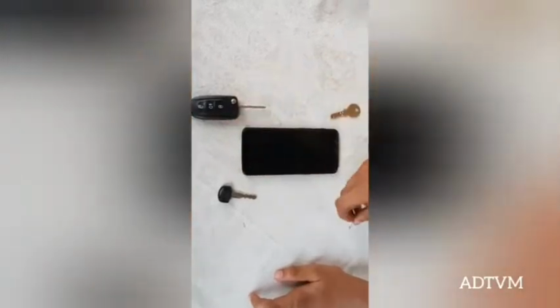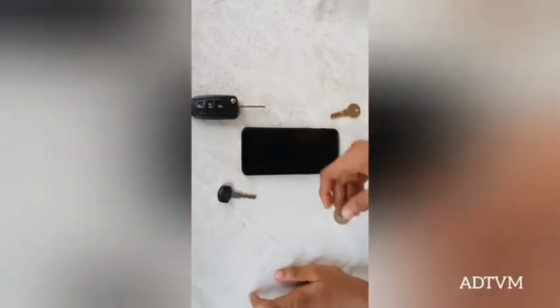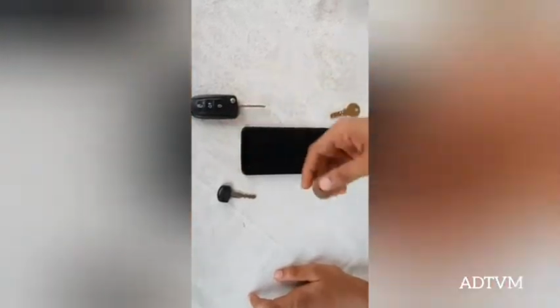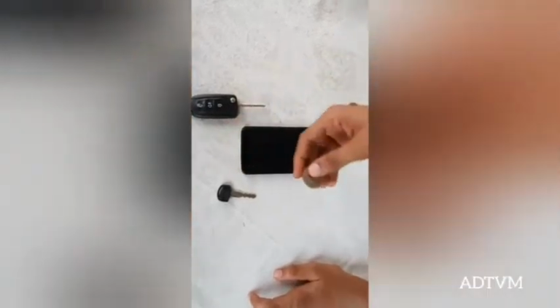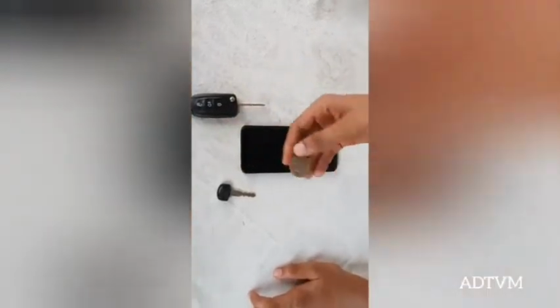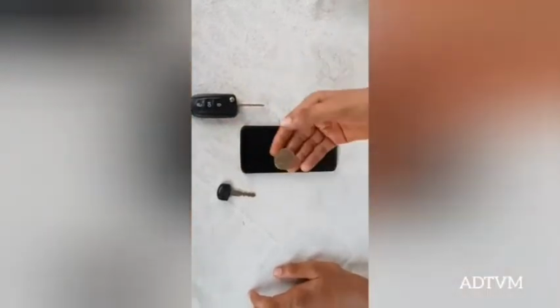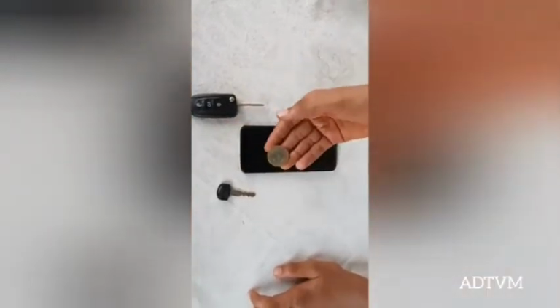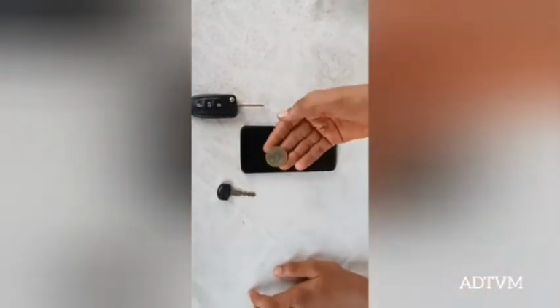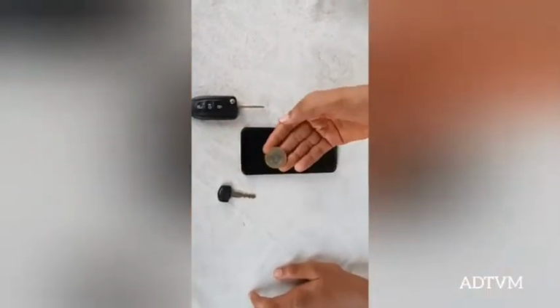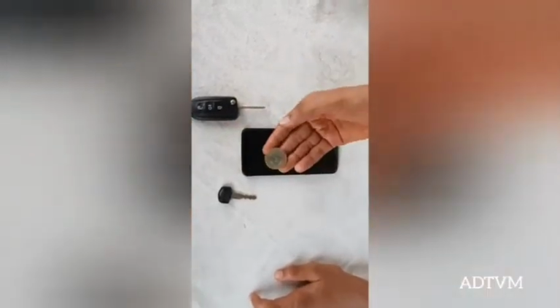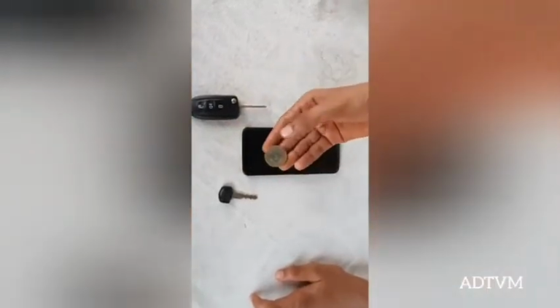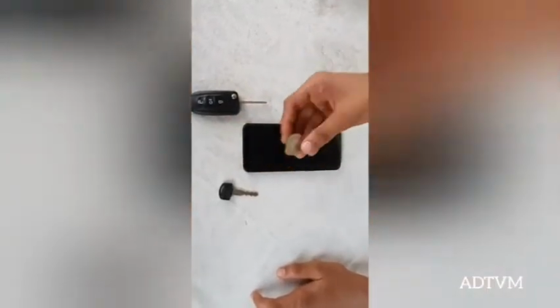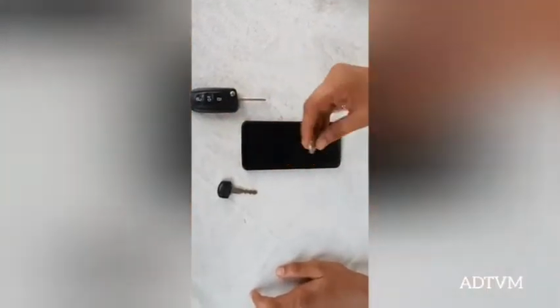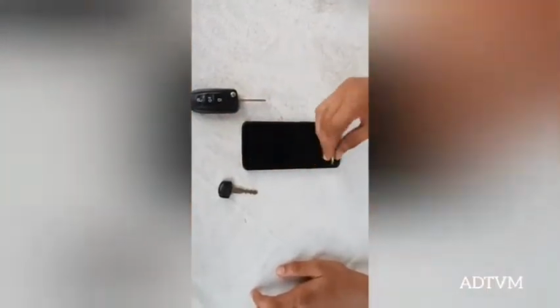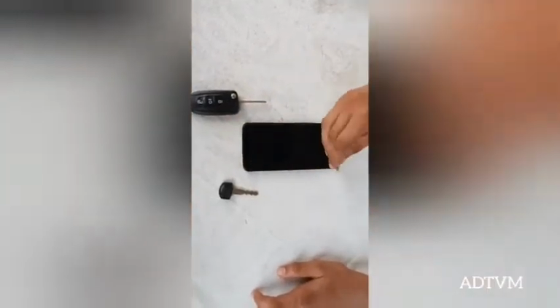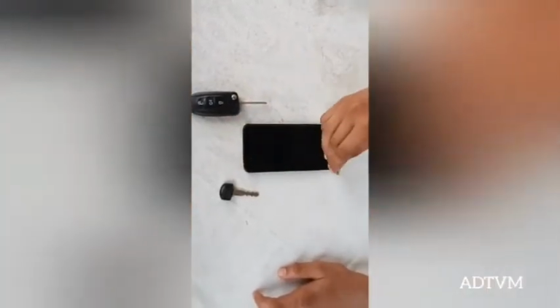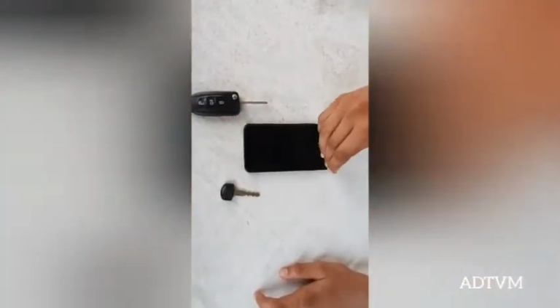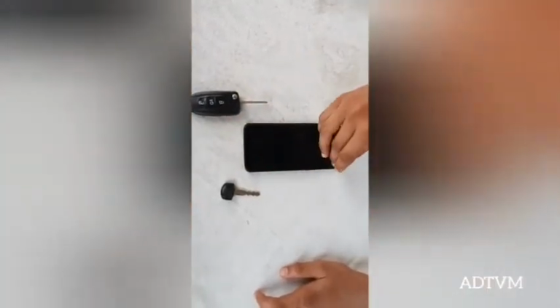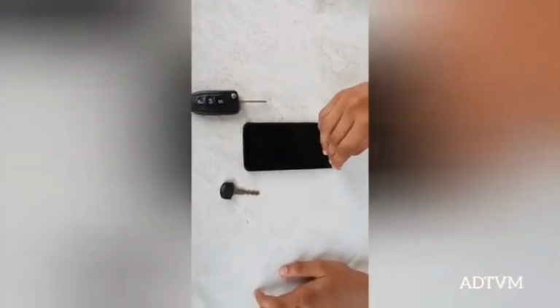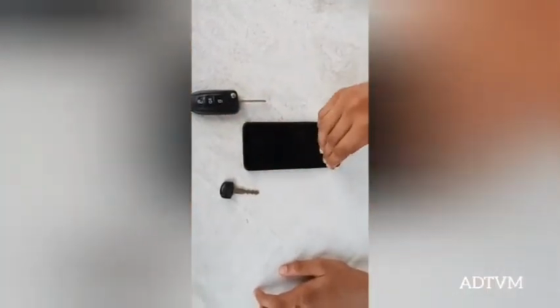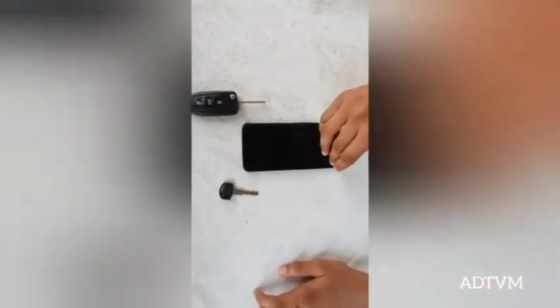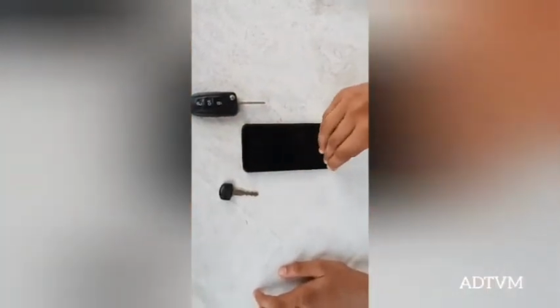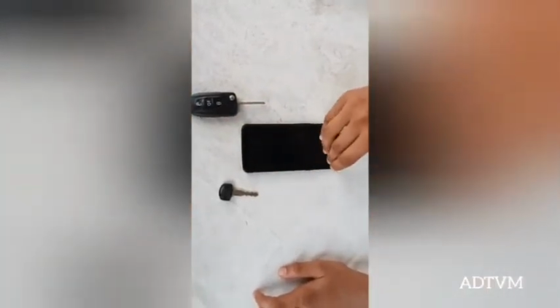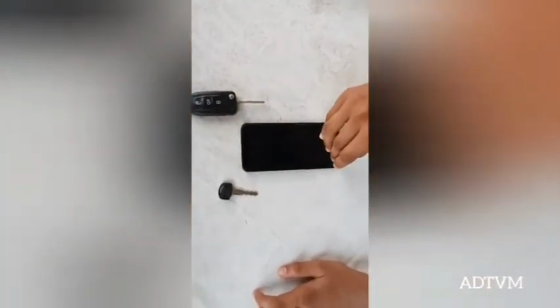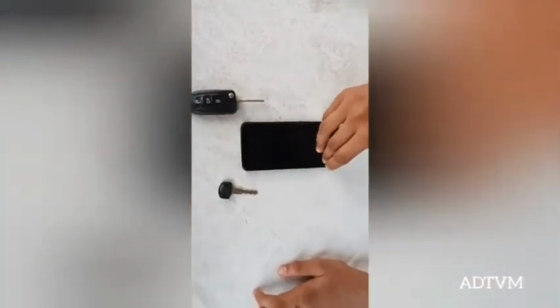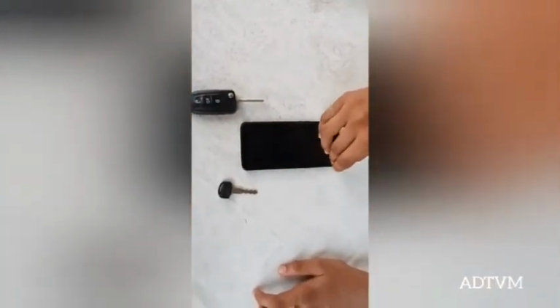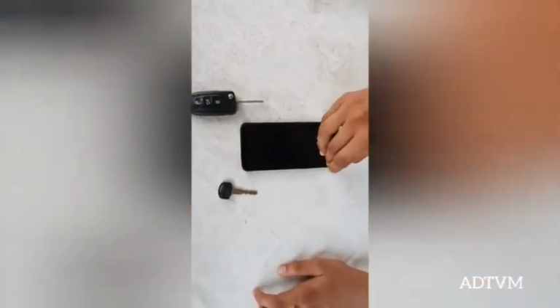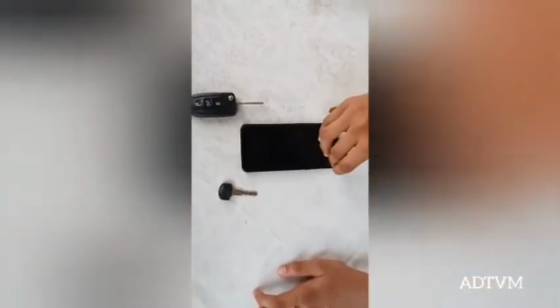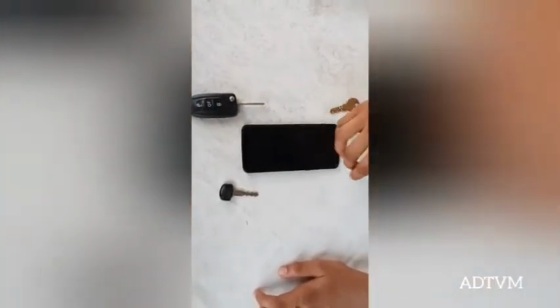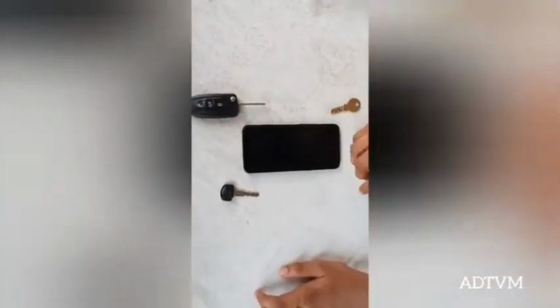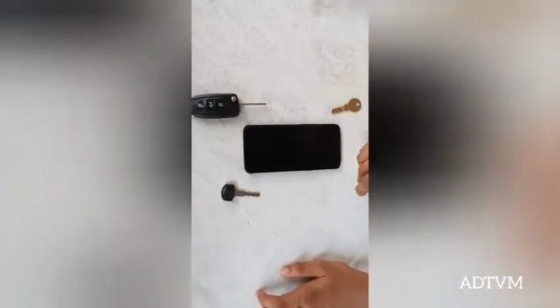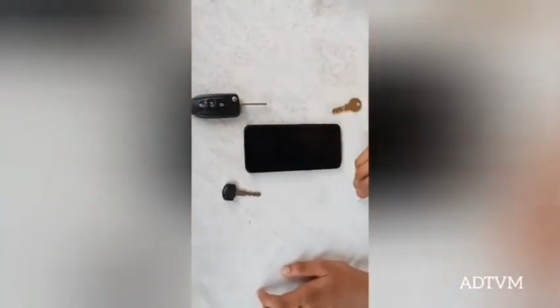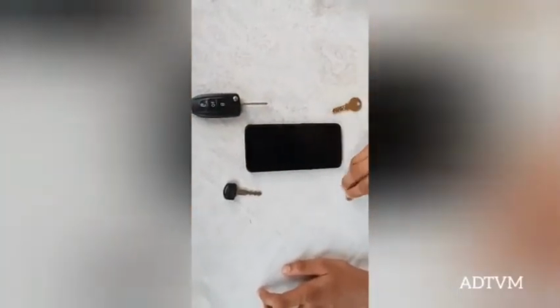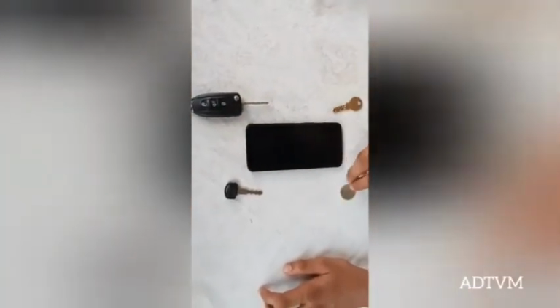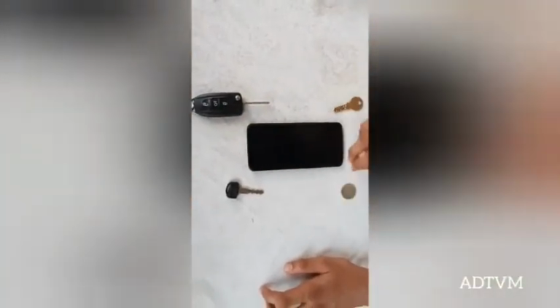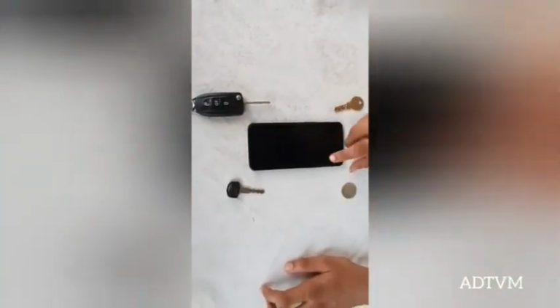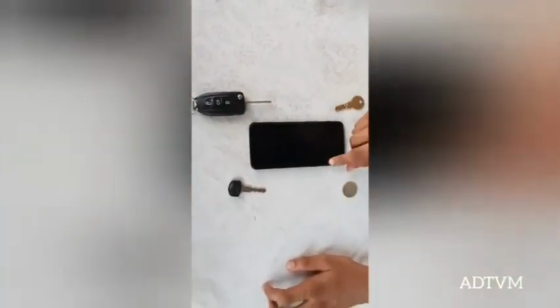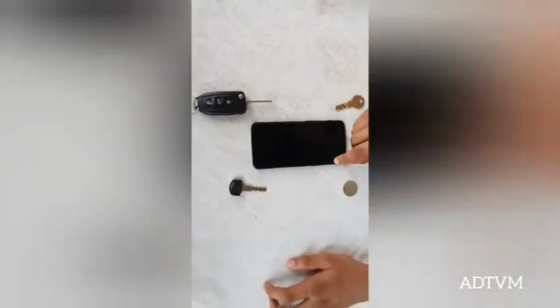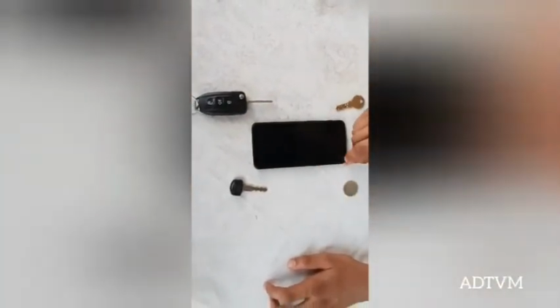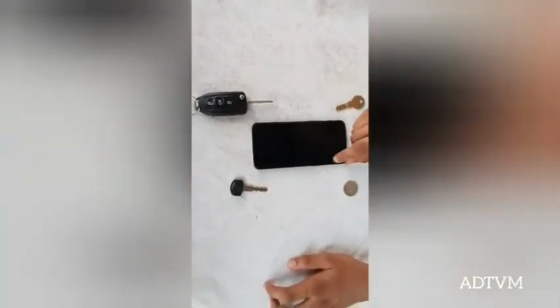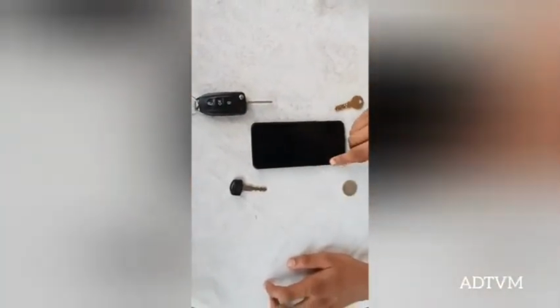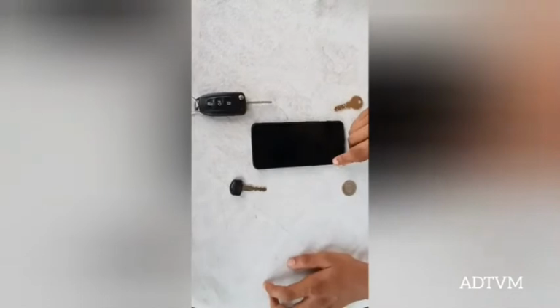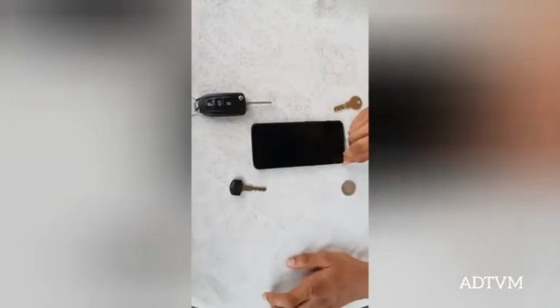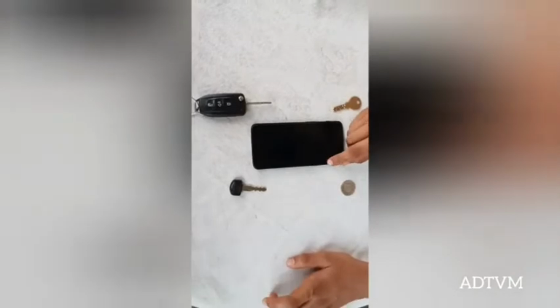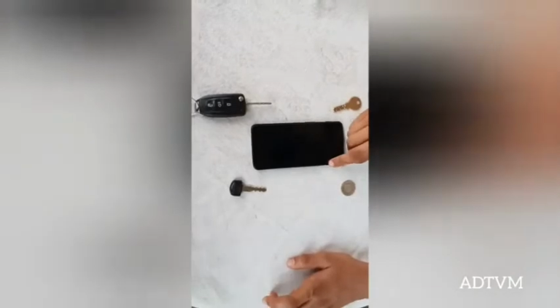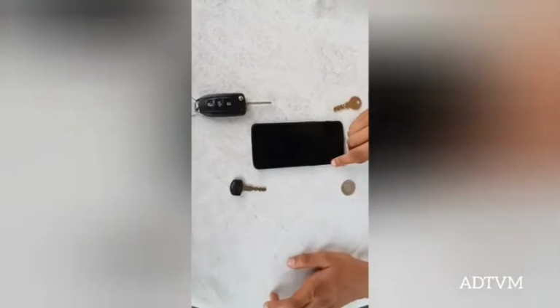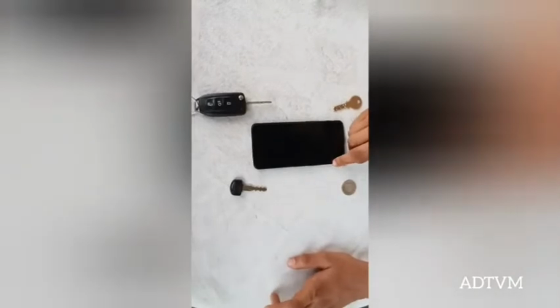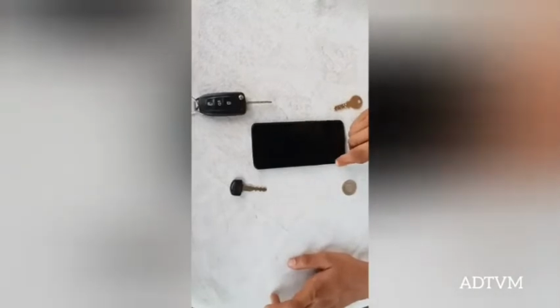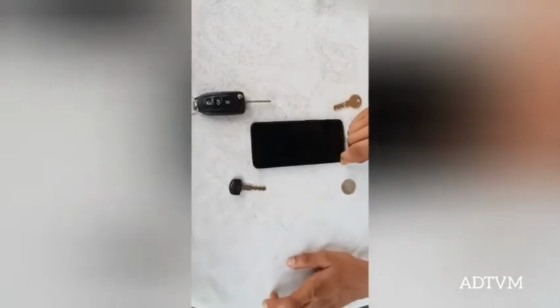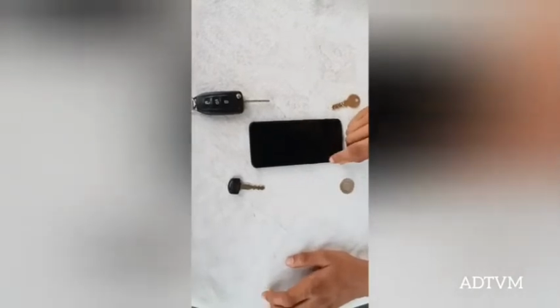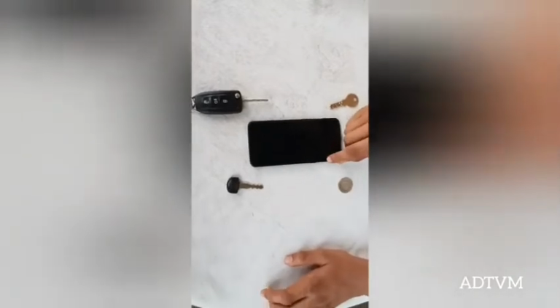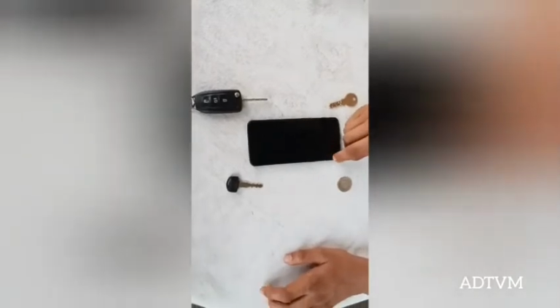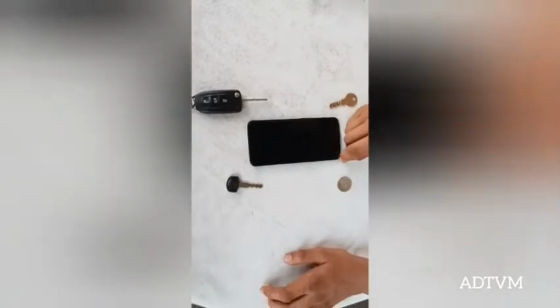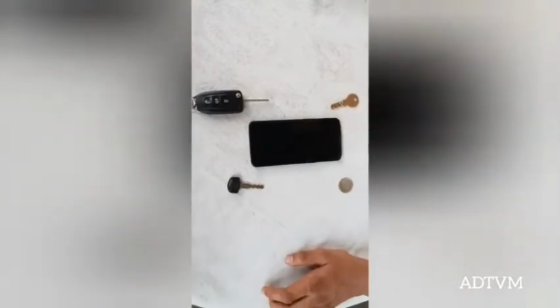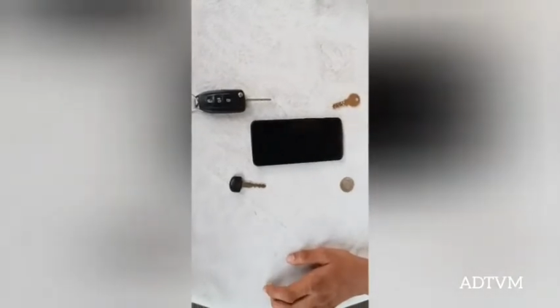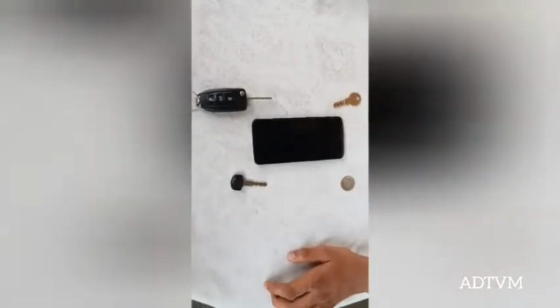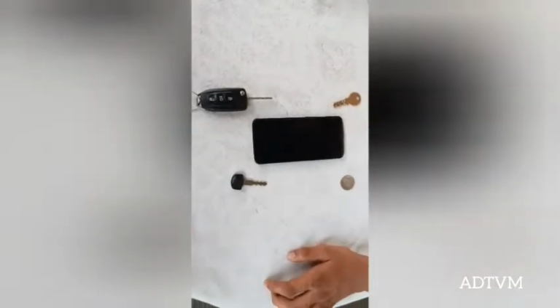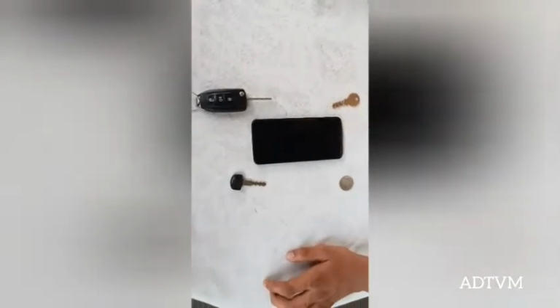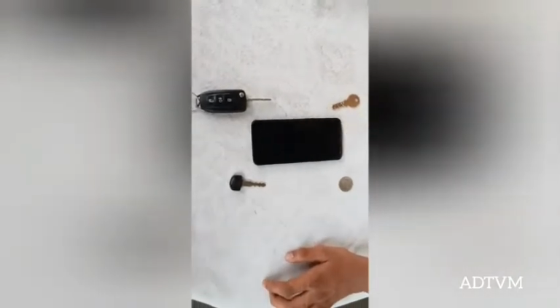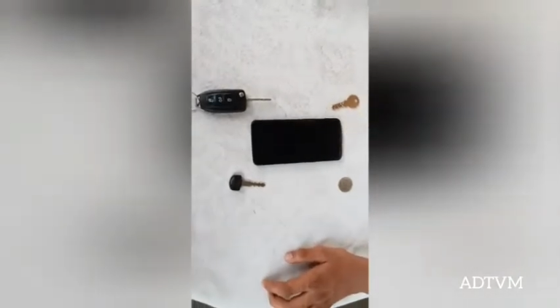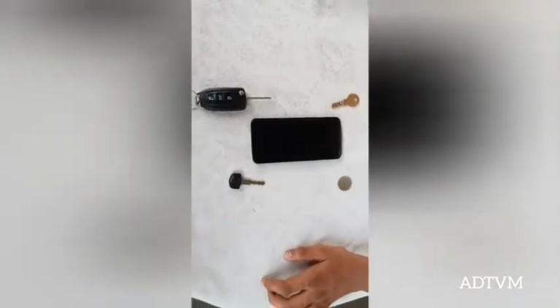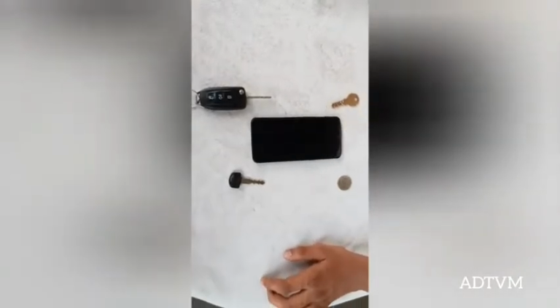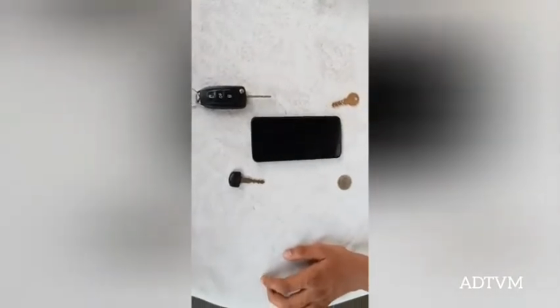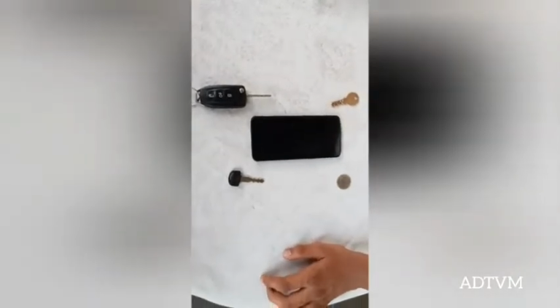And now with the 10 rupee coin. Okay, a few scratches but they can also be wiped off.